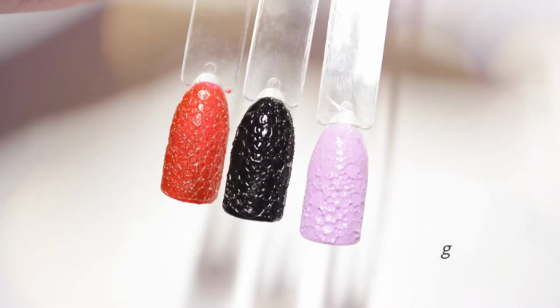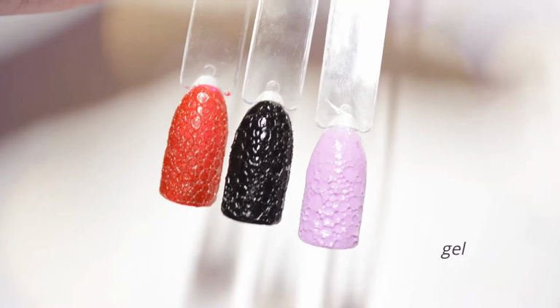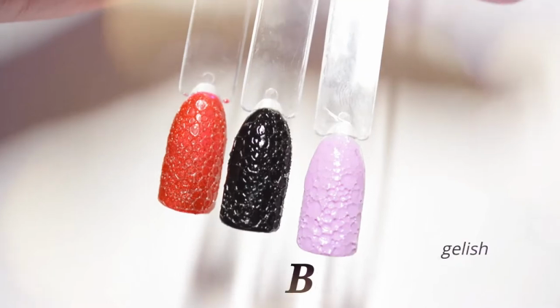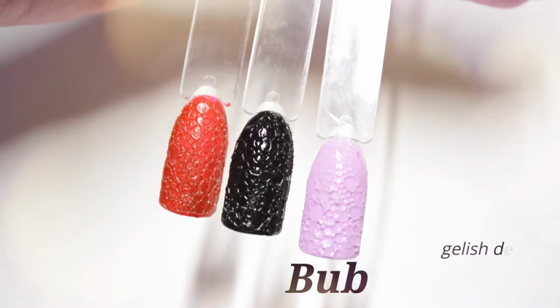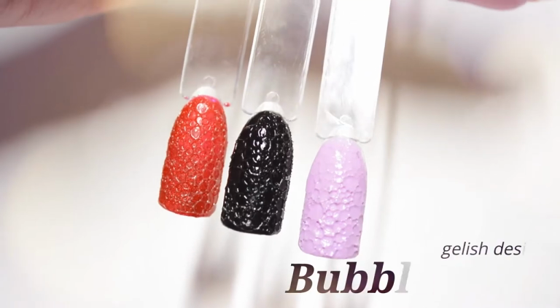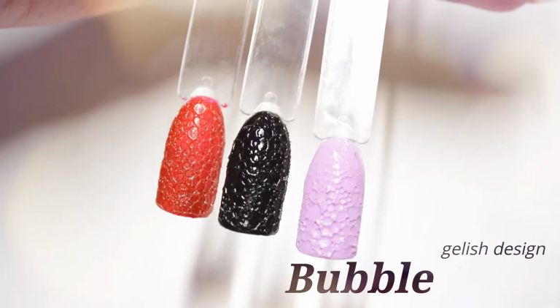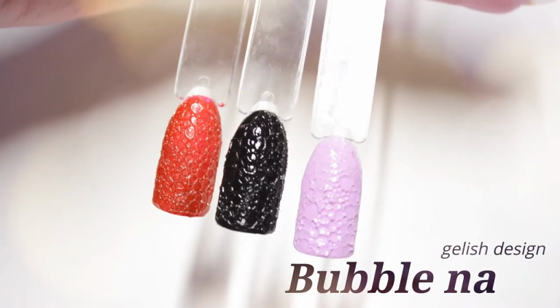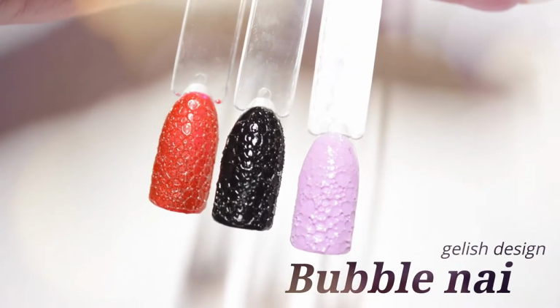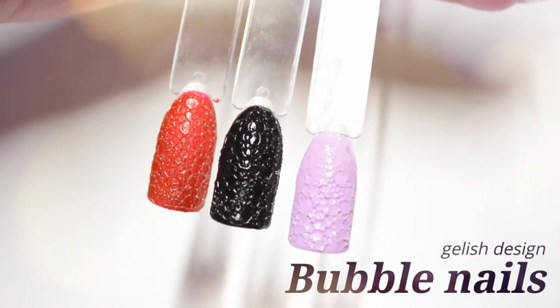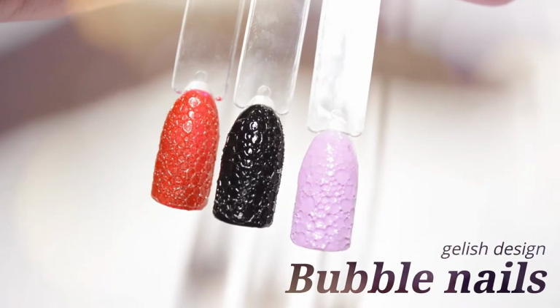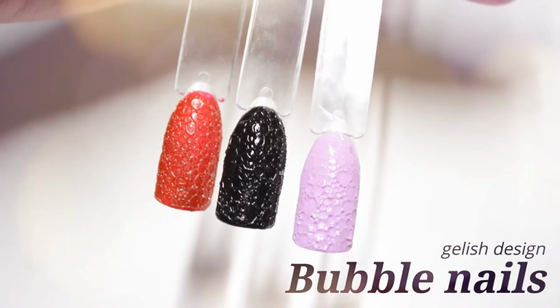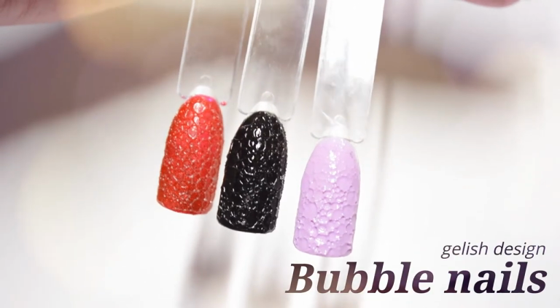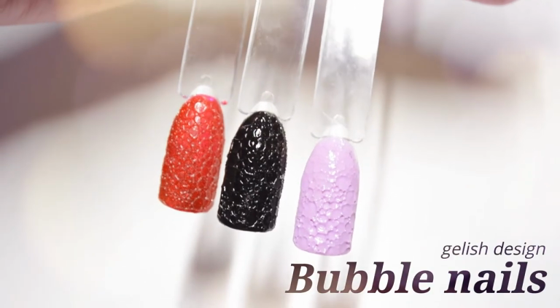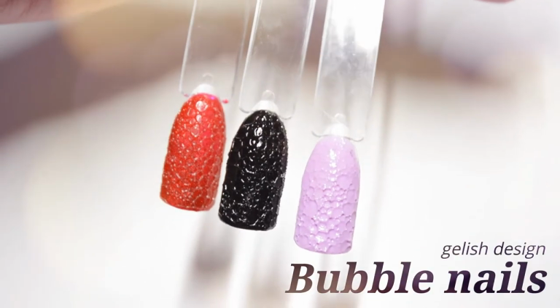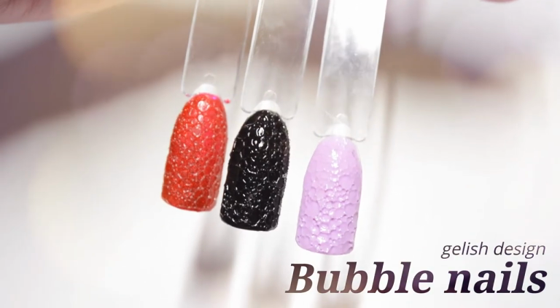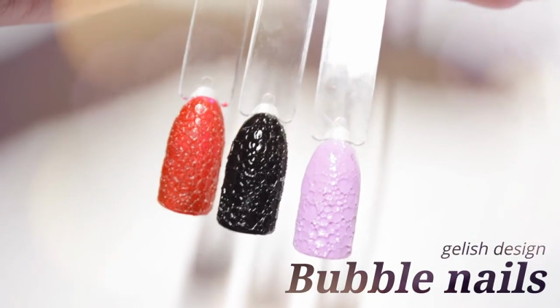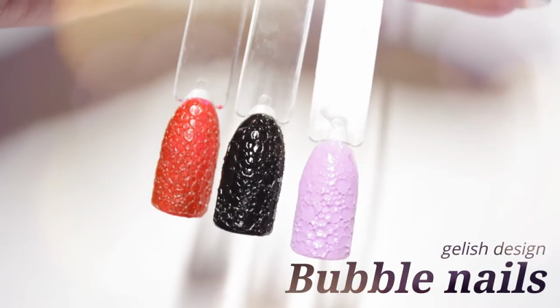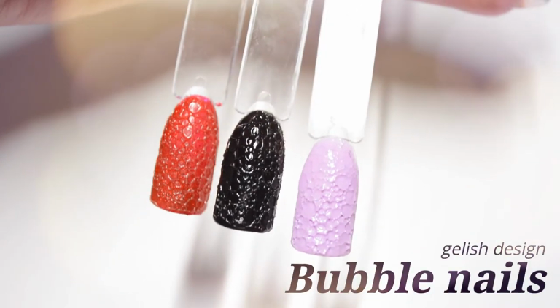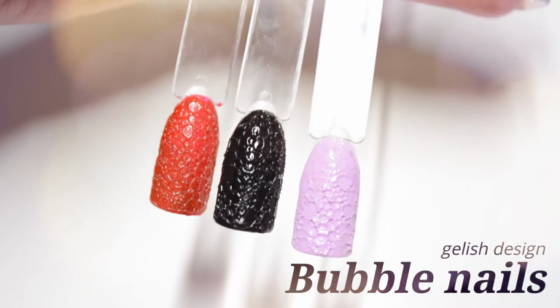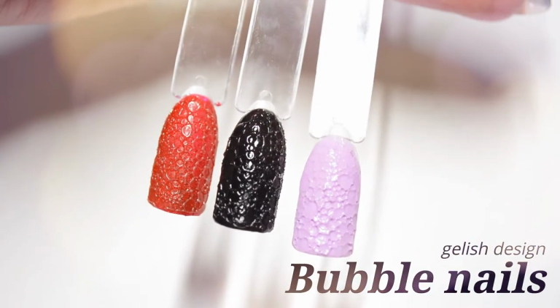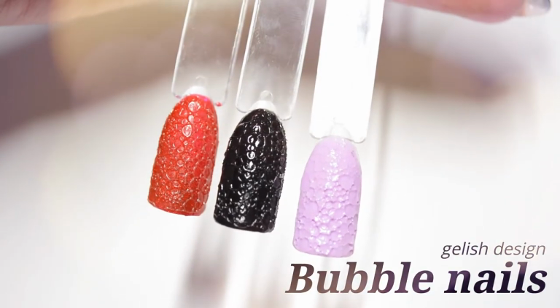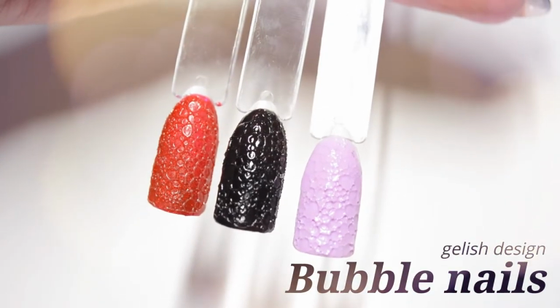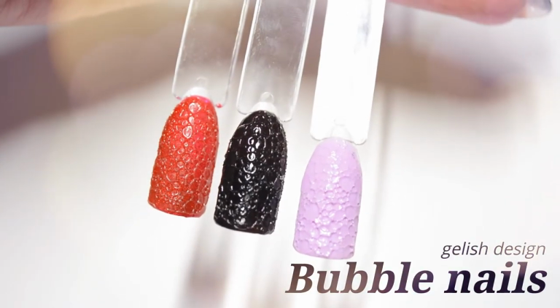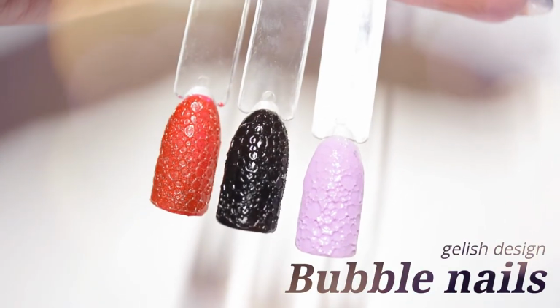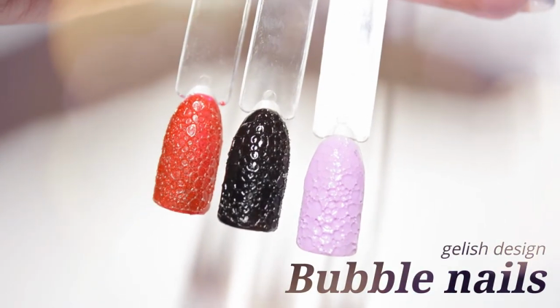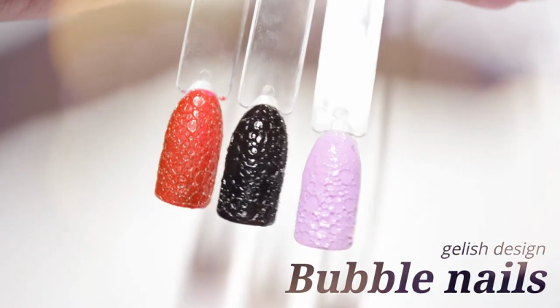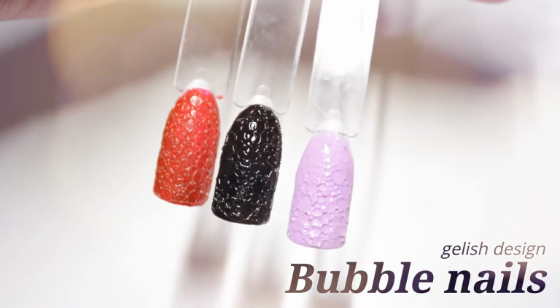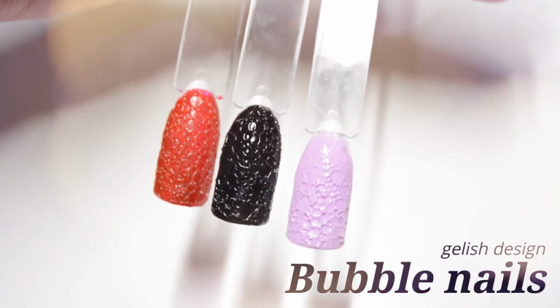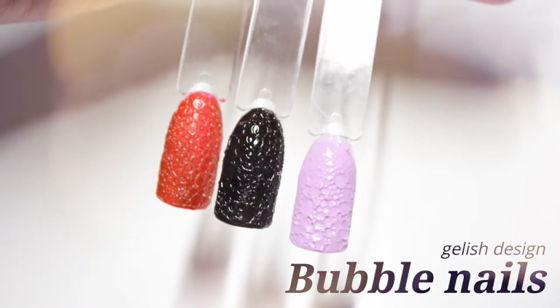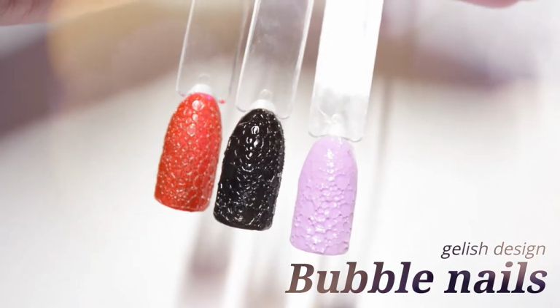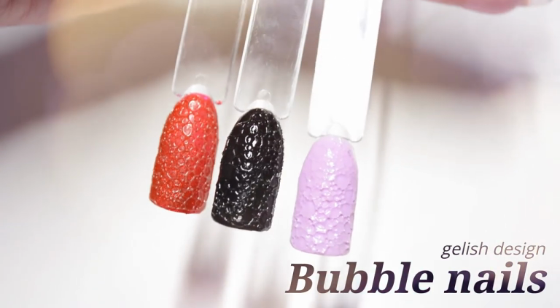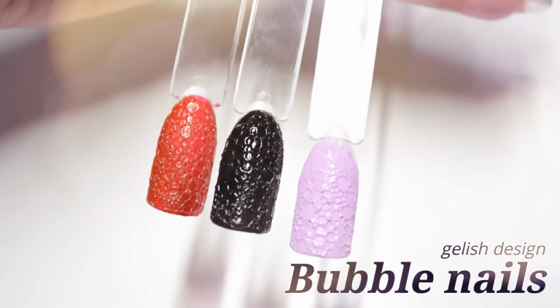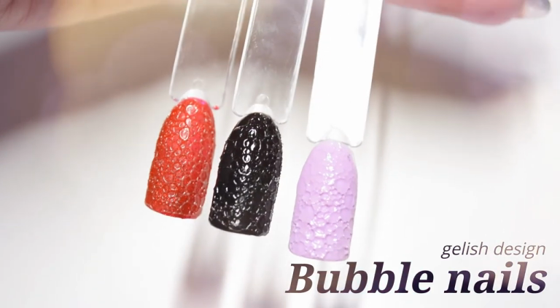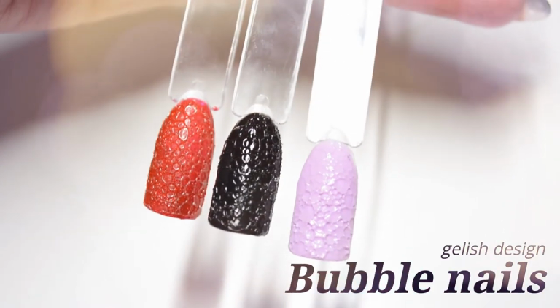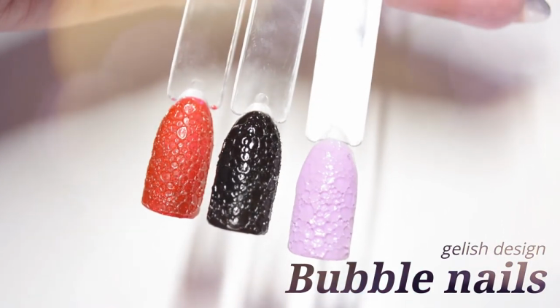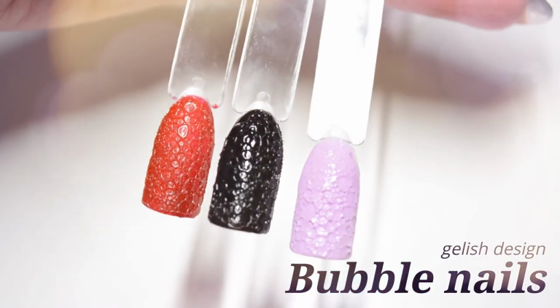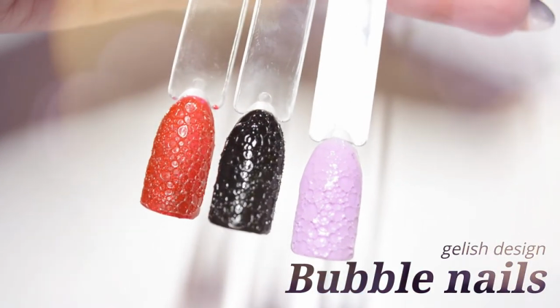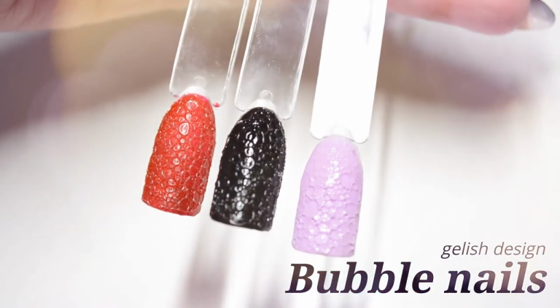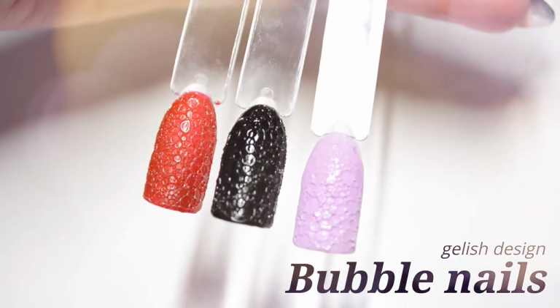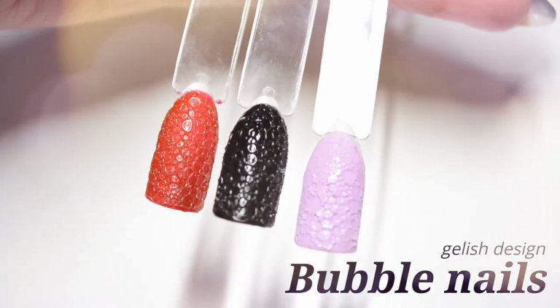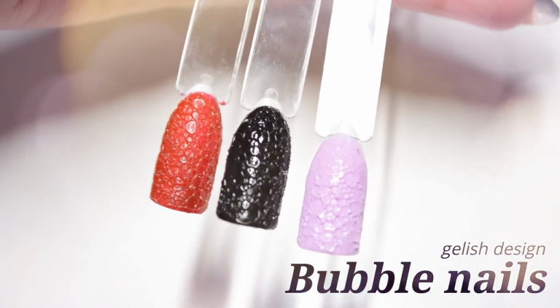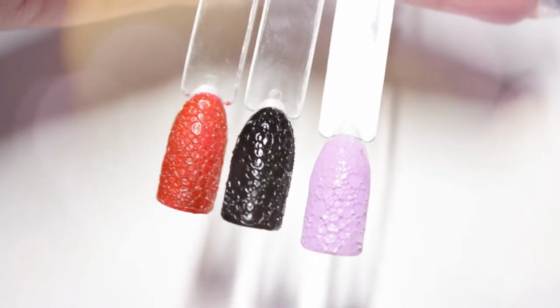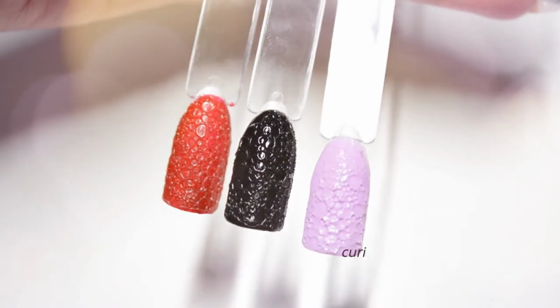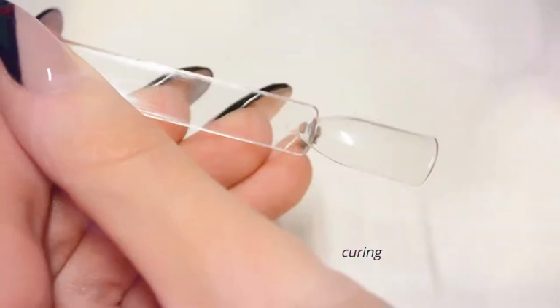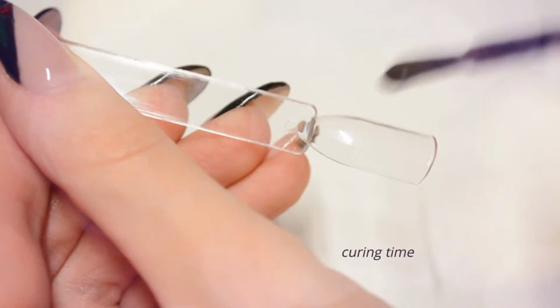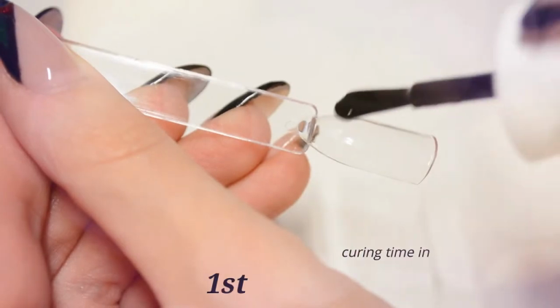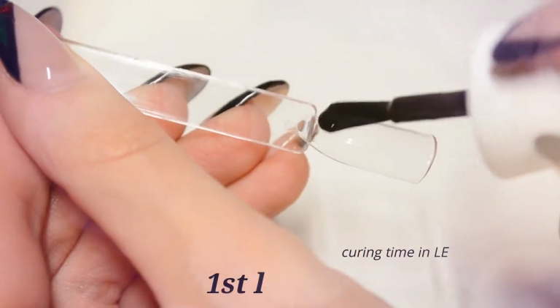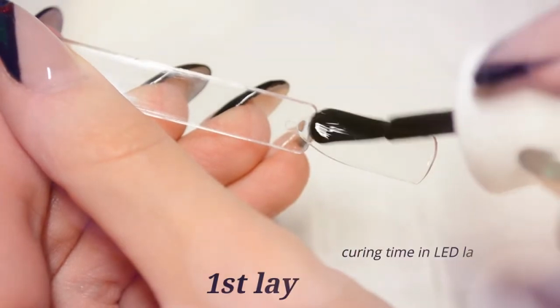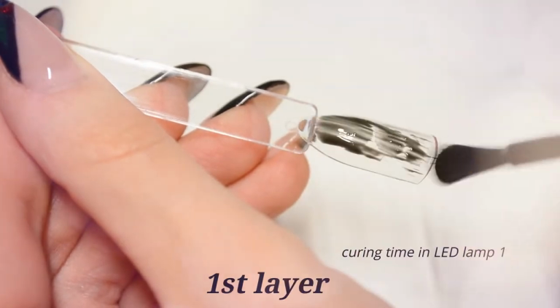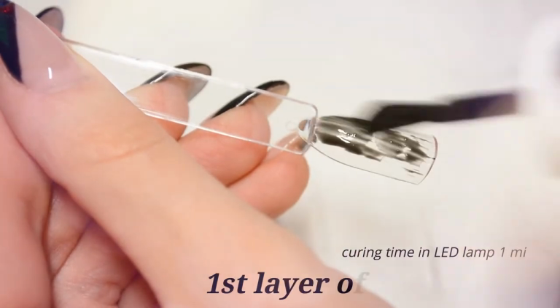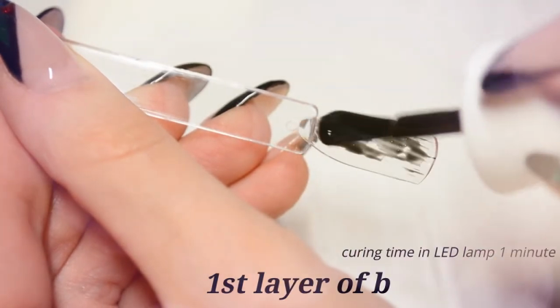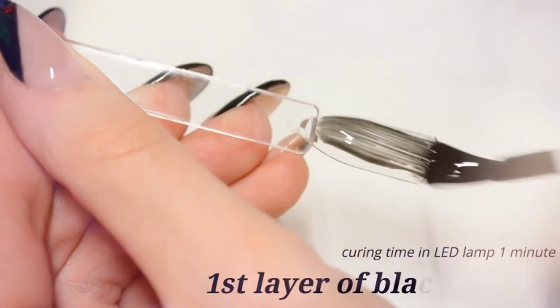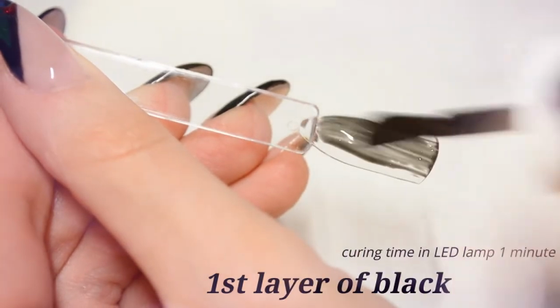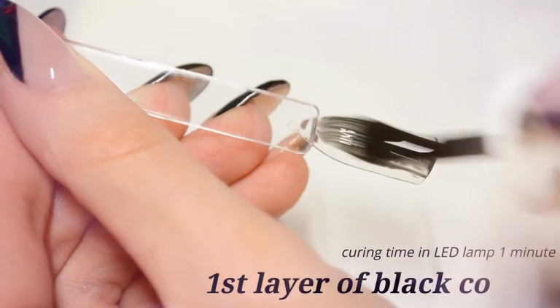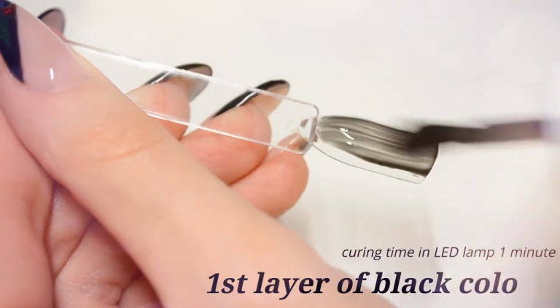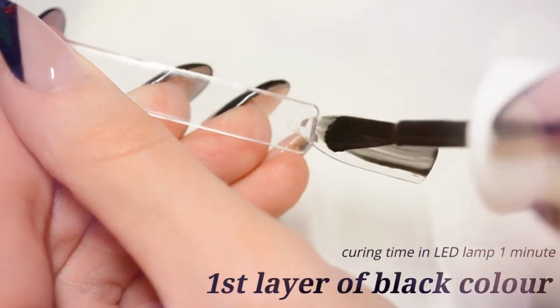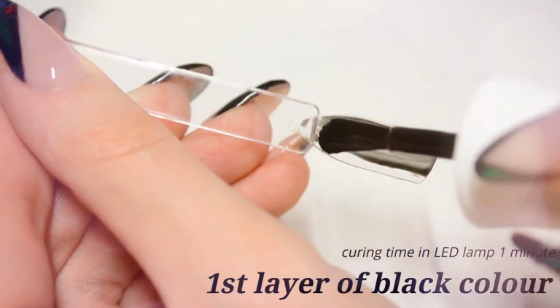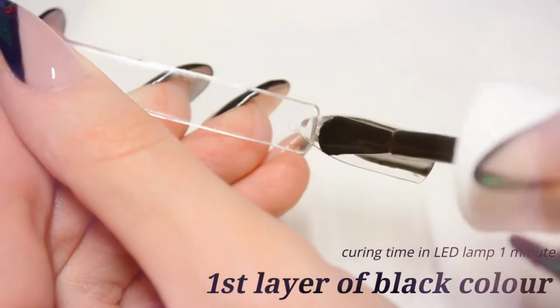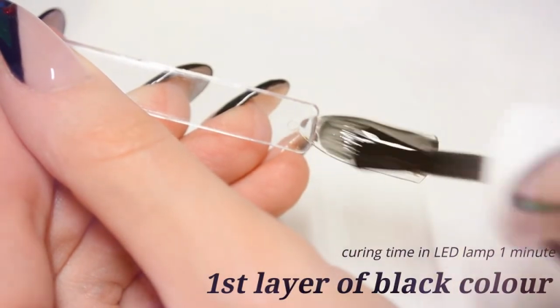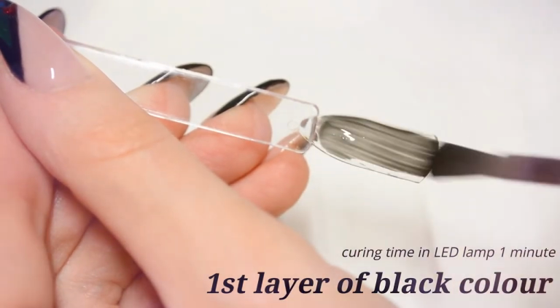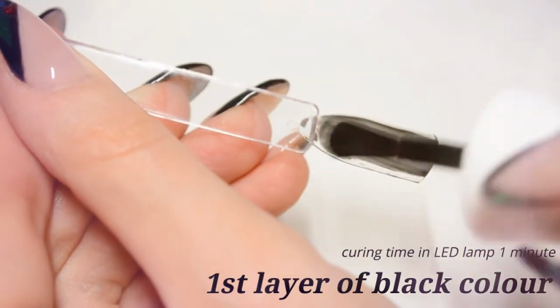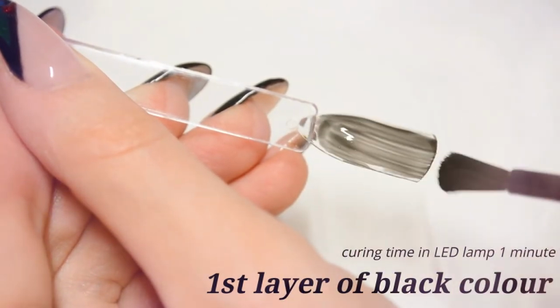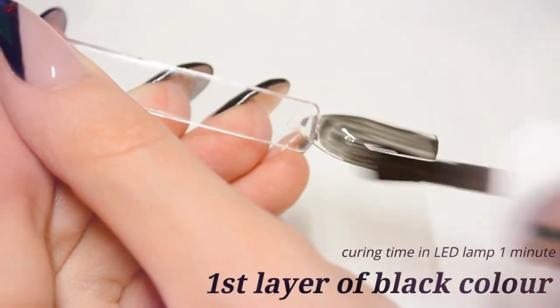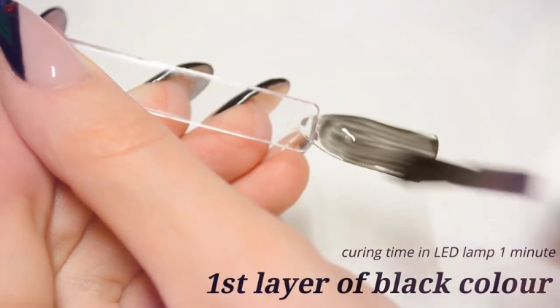Hey everyone, welcome back to my channel. In this video I will create a step-by-step bubble nail design using gelish polishes.